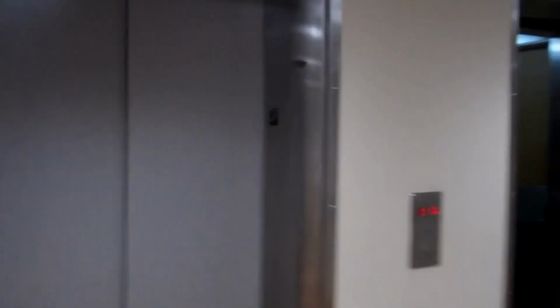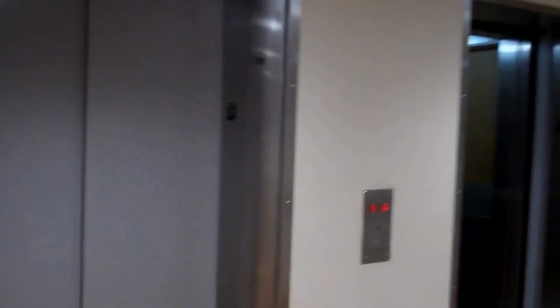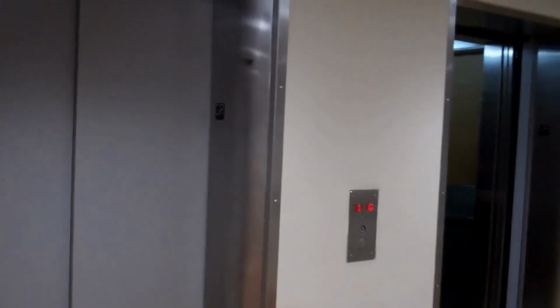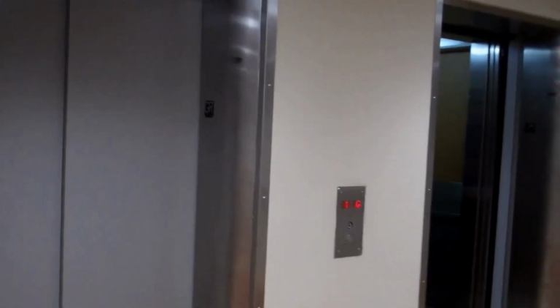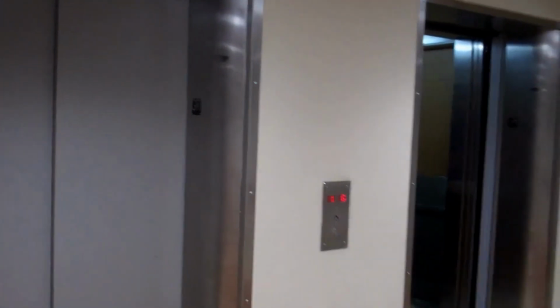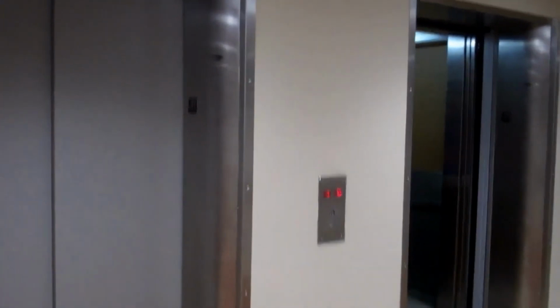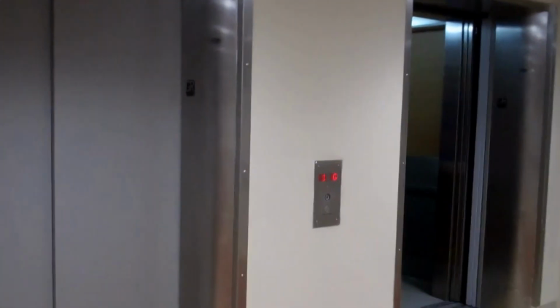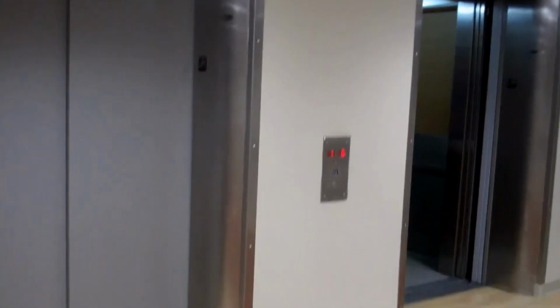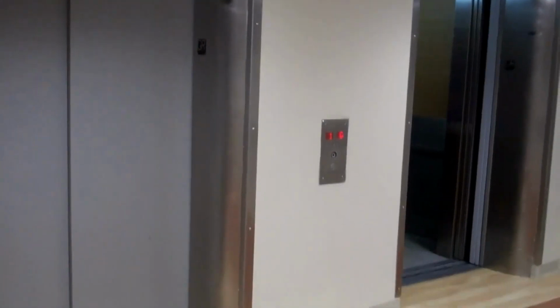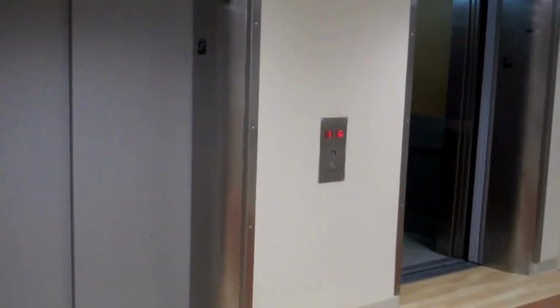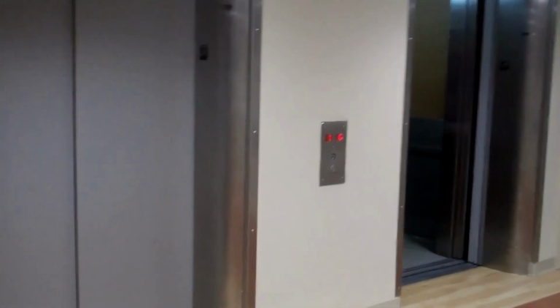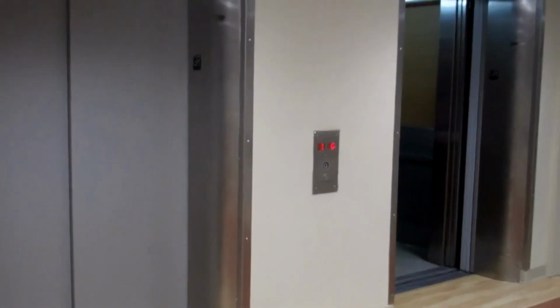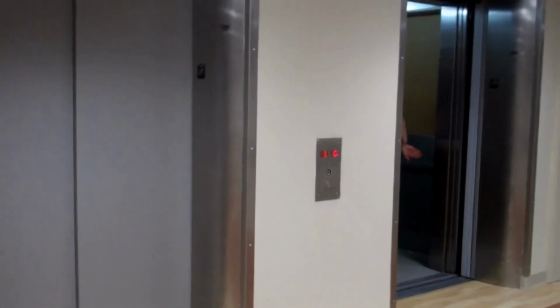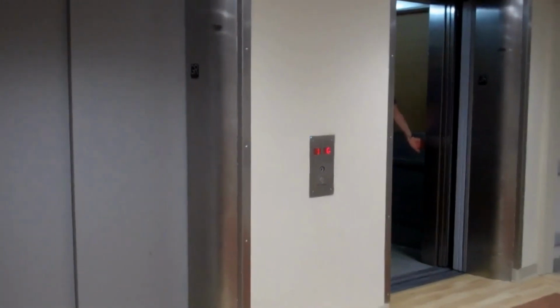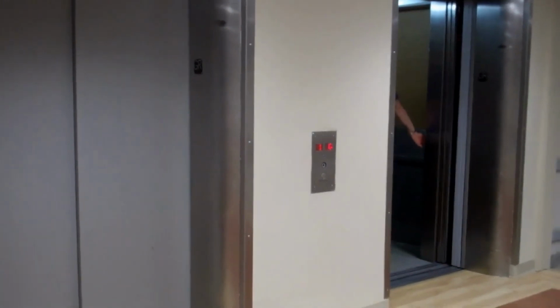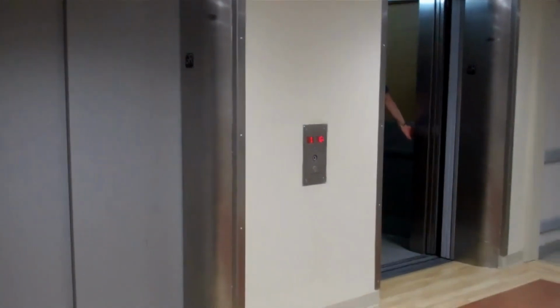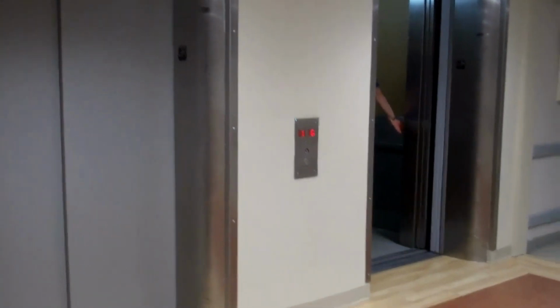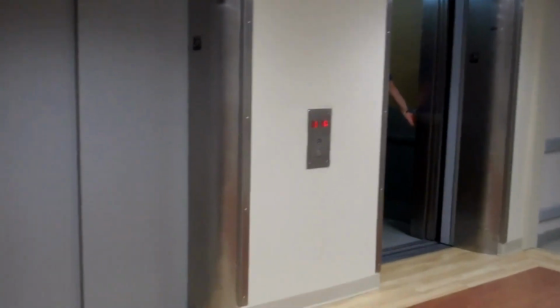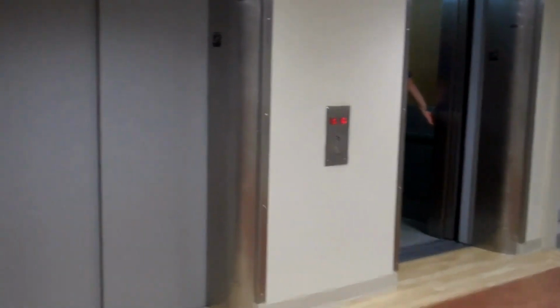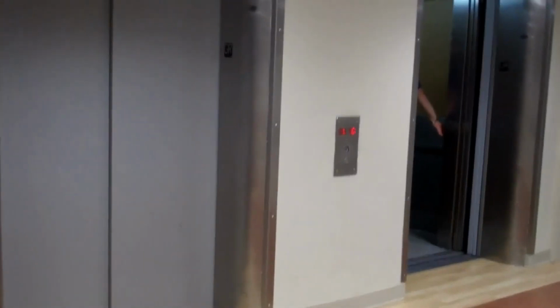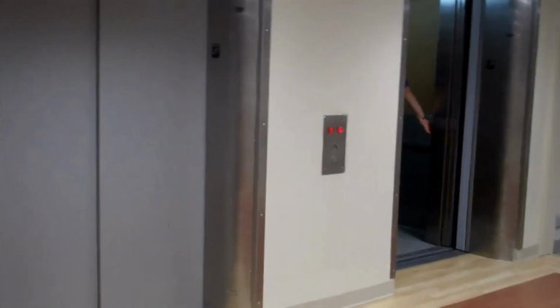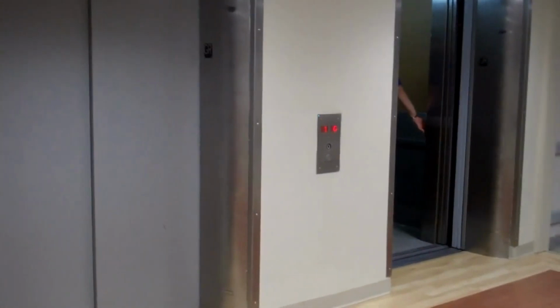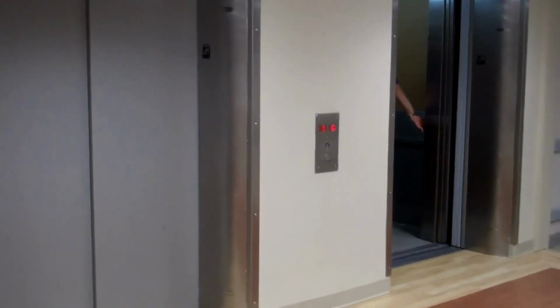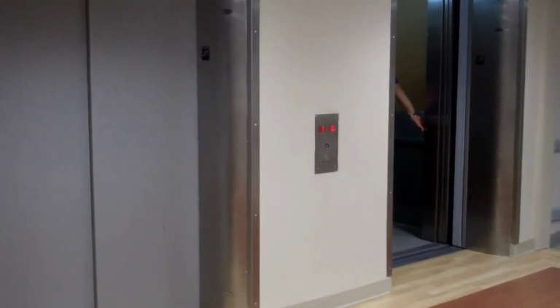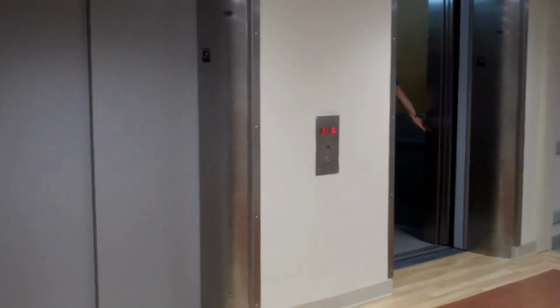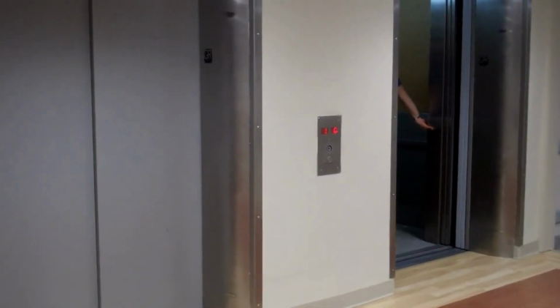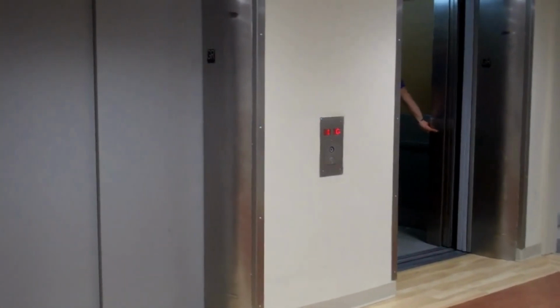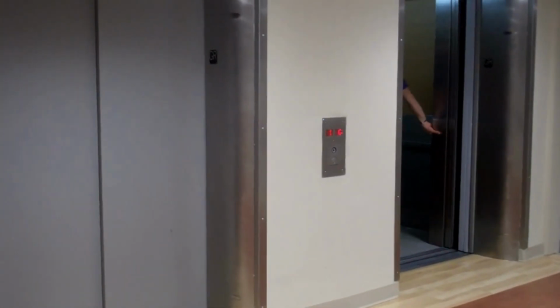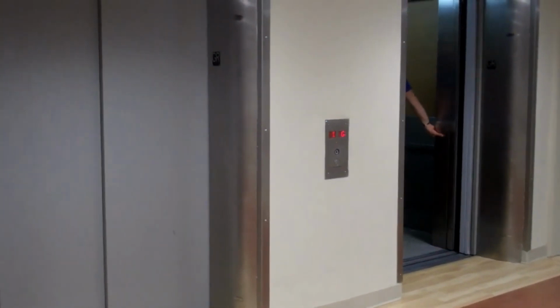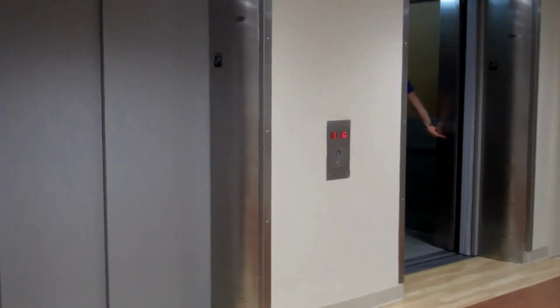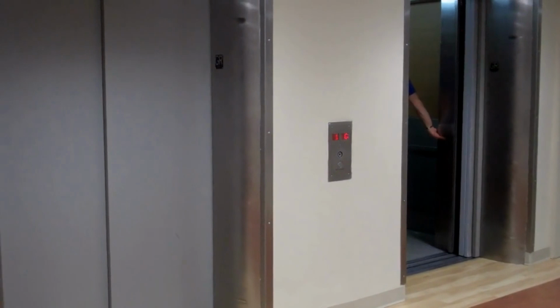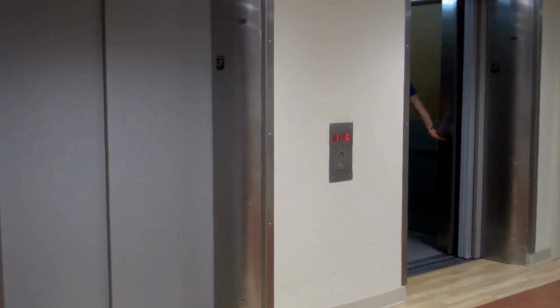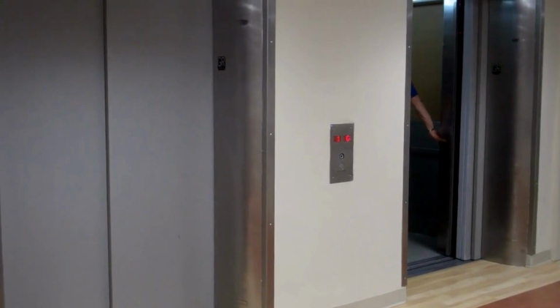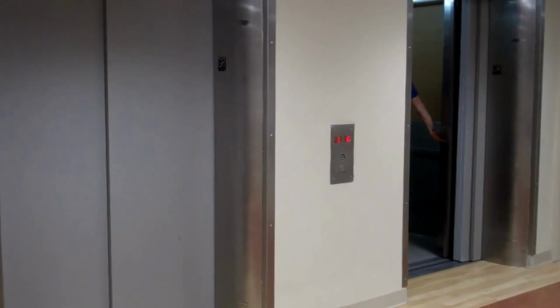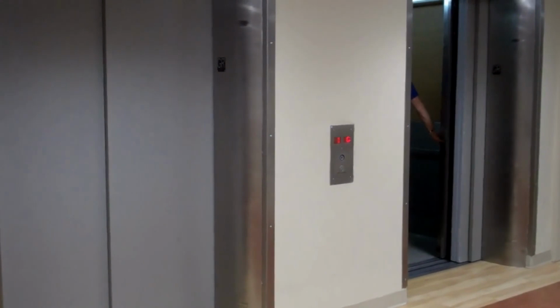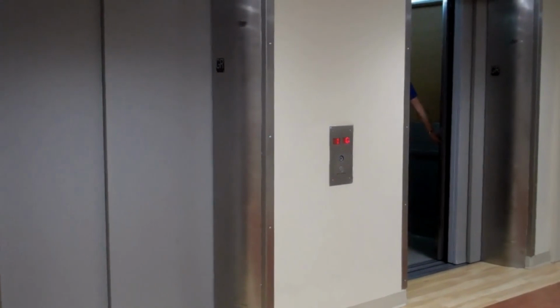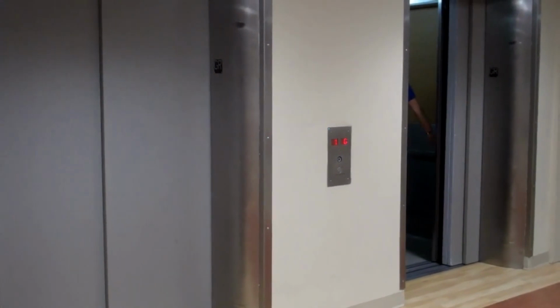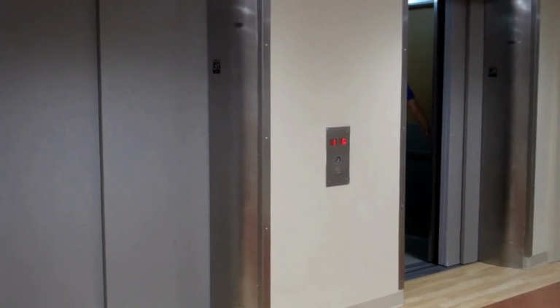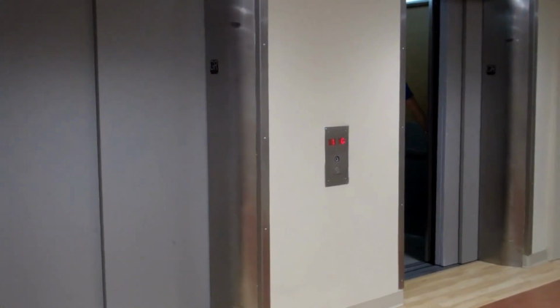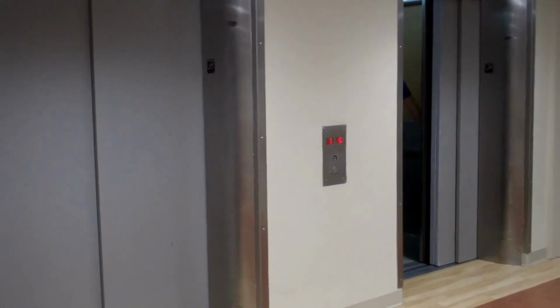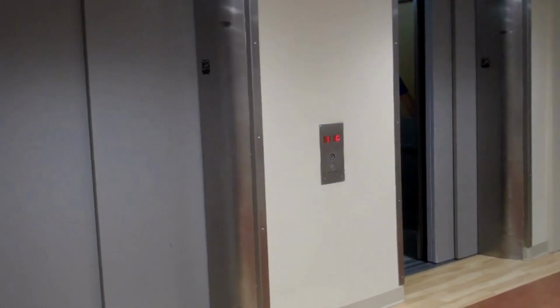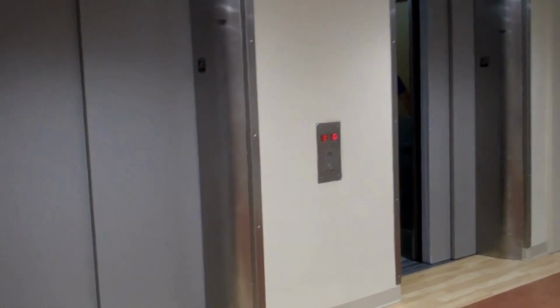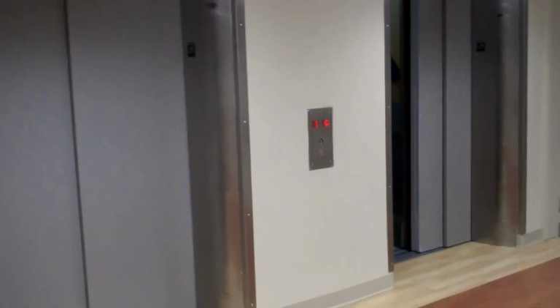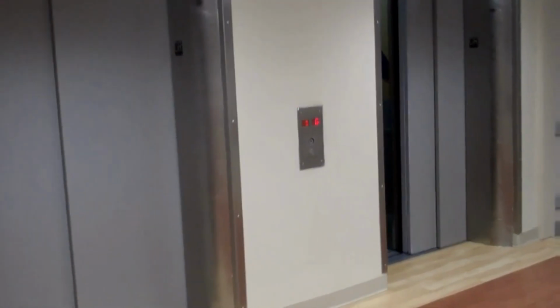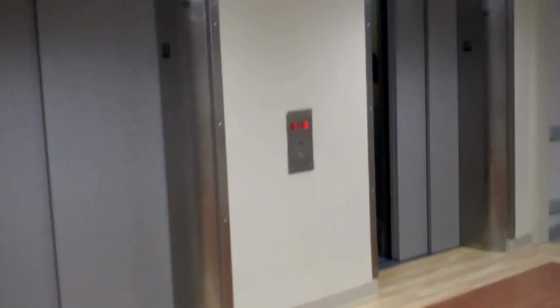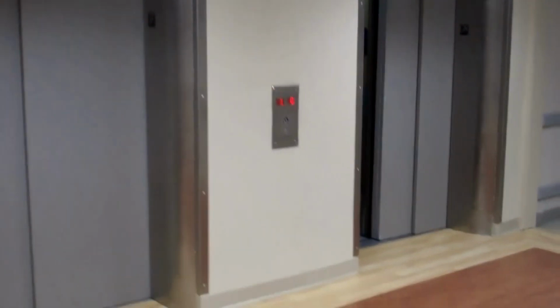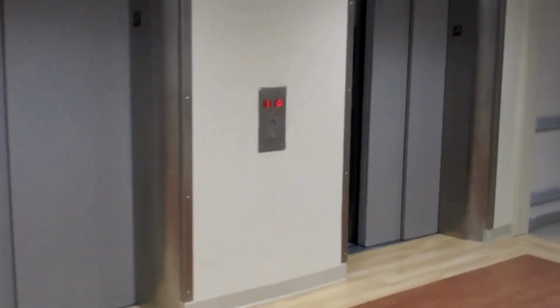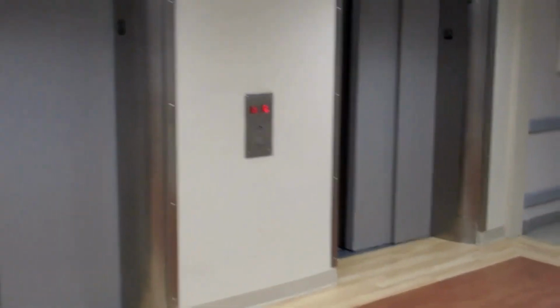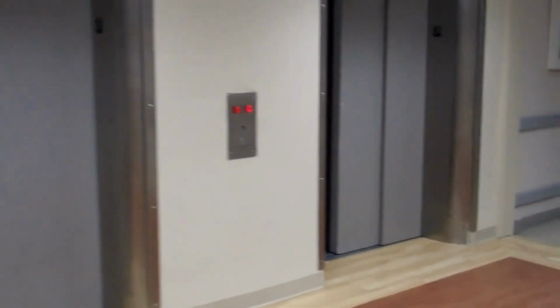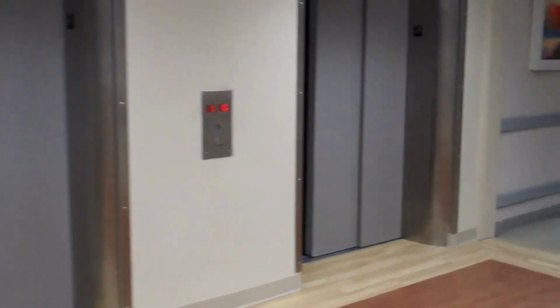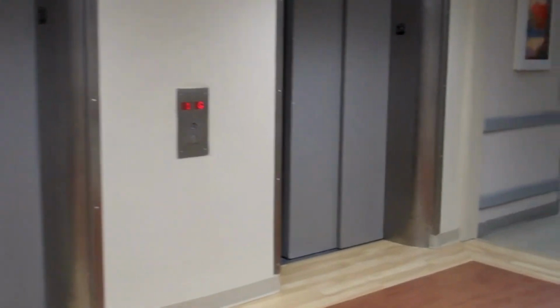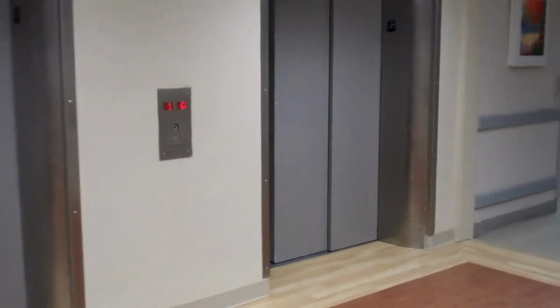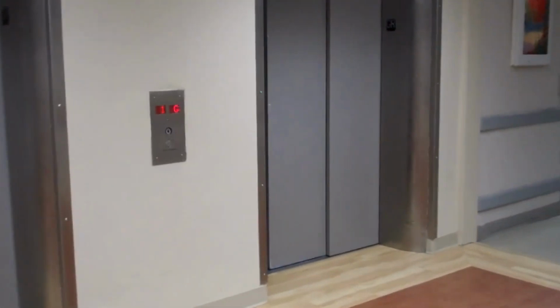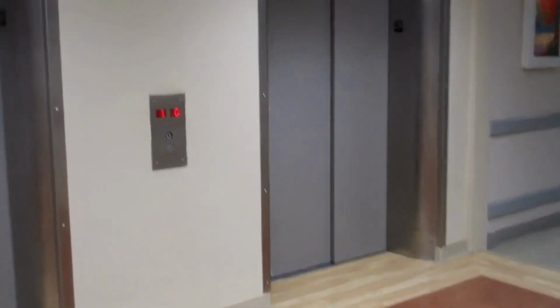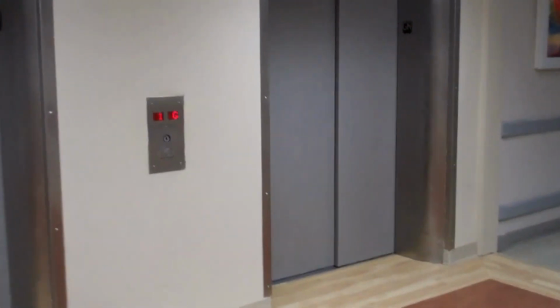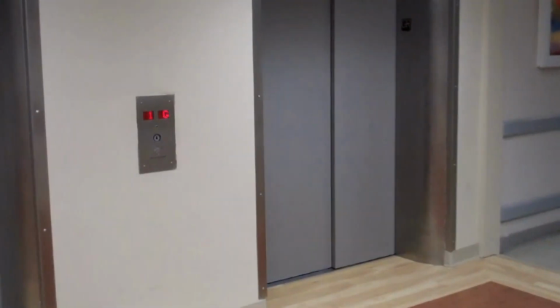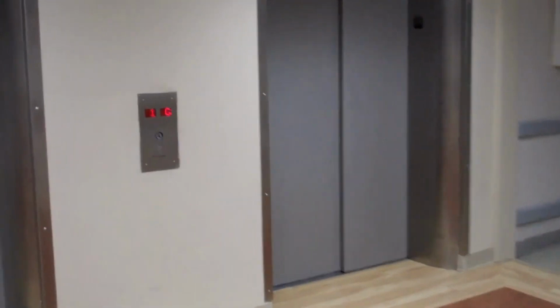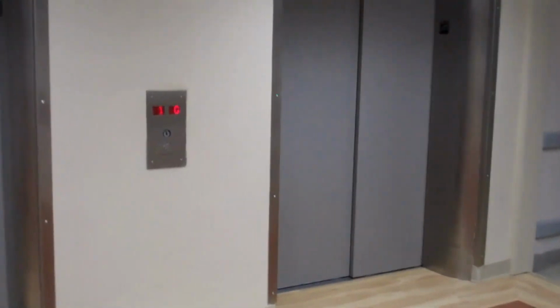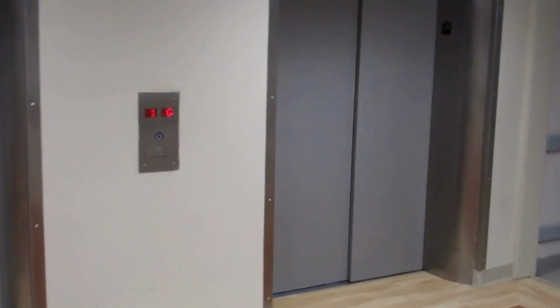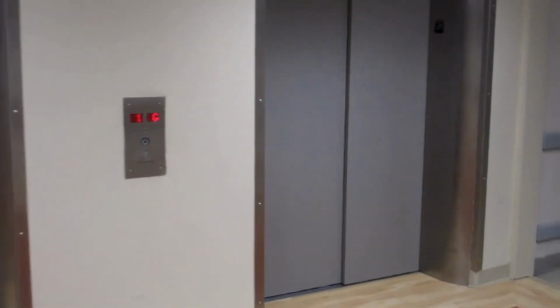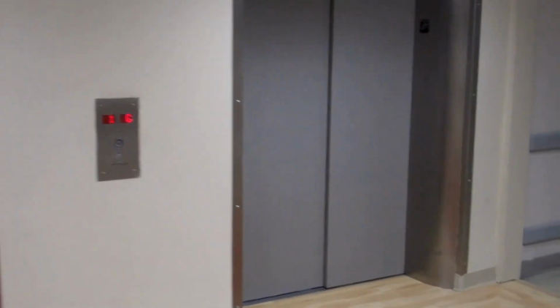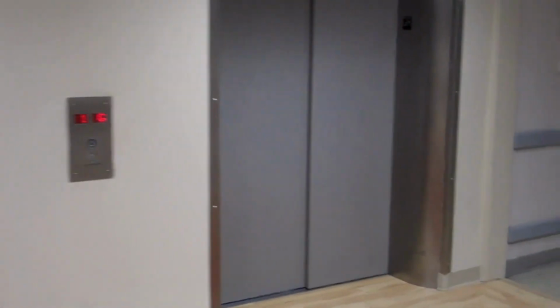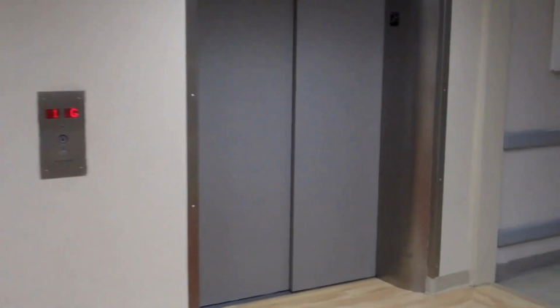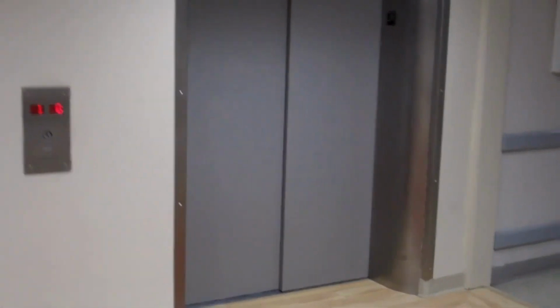And those were the service elevators. Hope you enjoyed them. And there it goes — and there's the nudge mode.